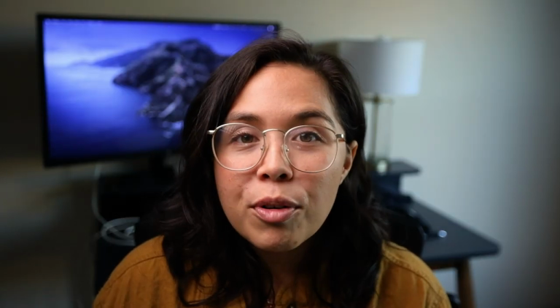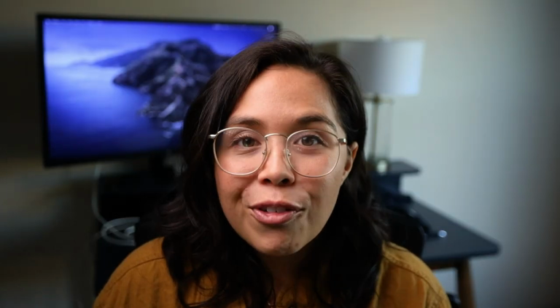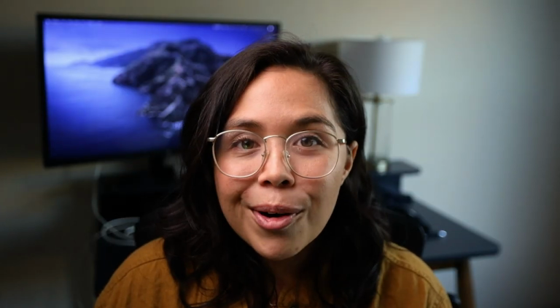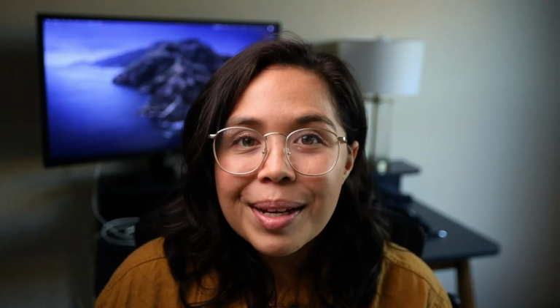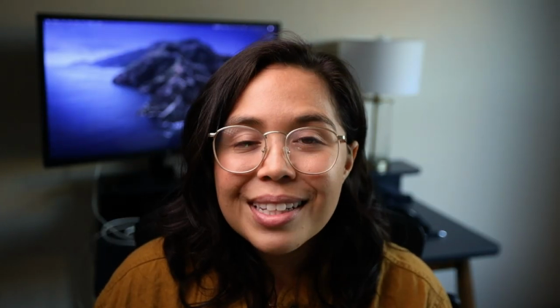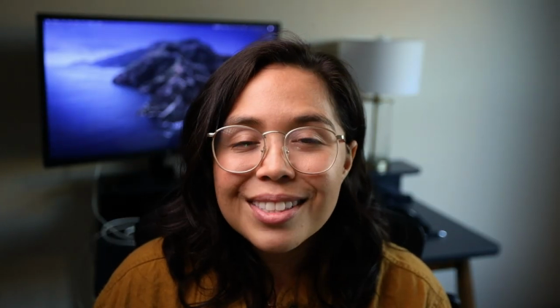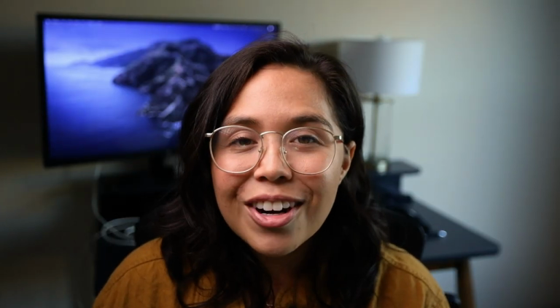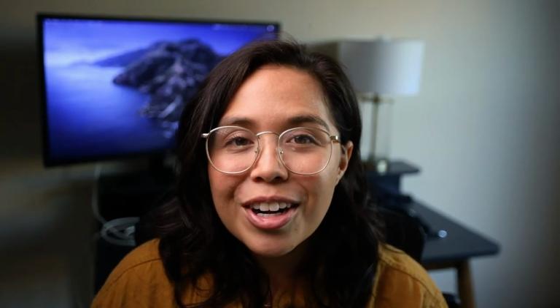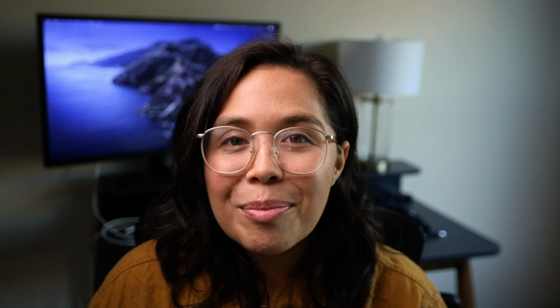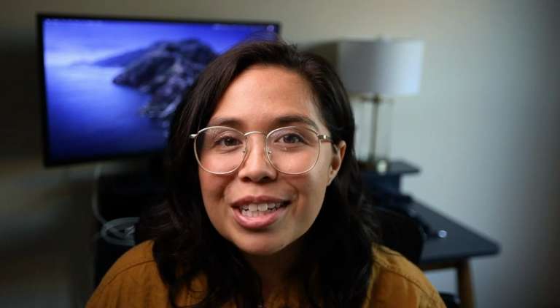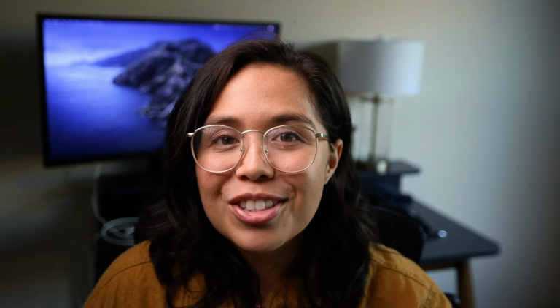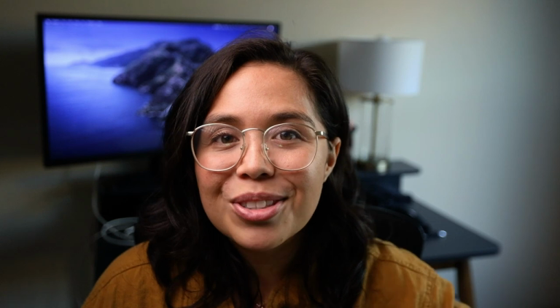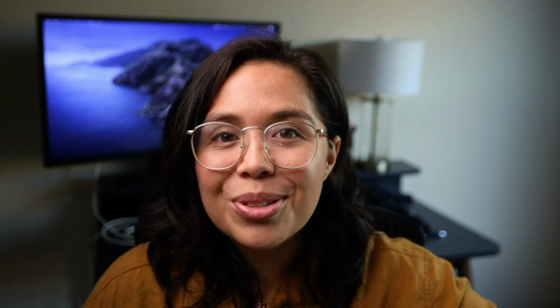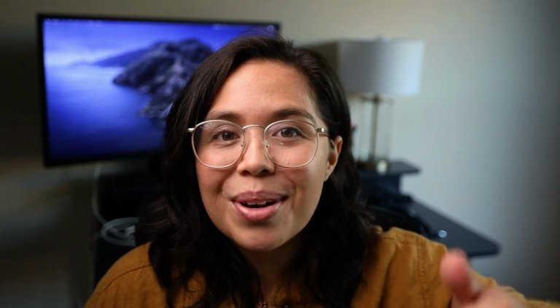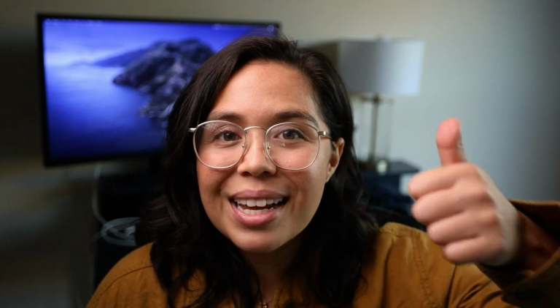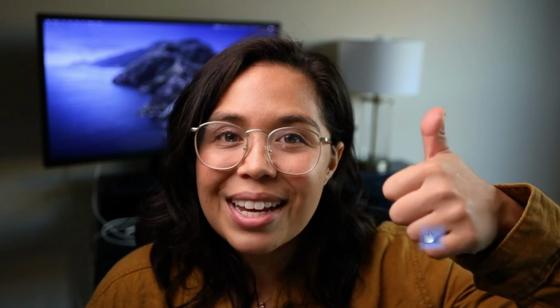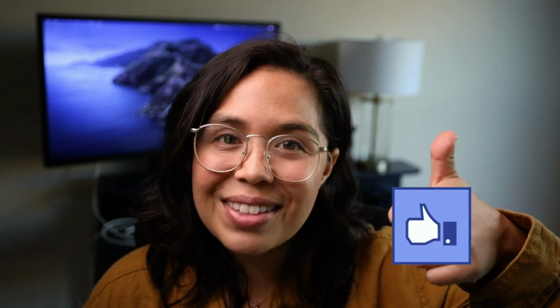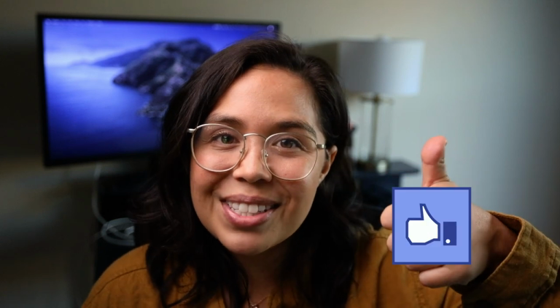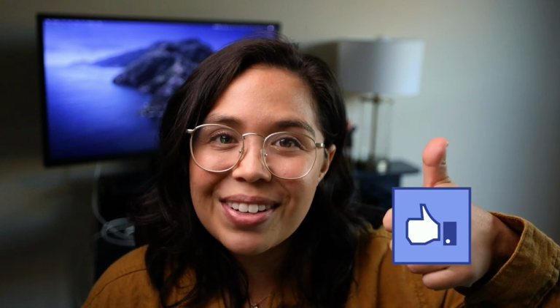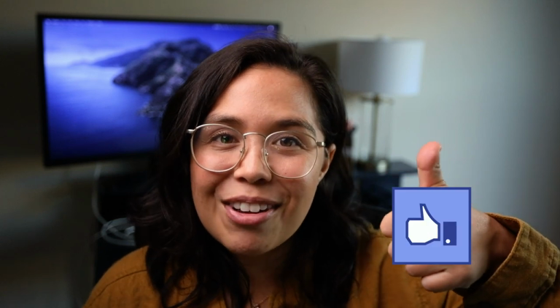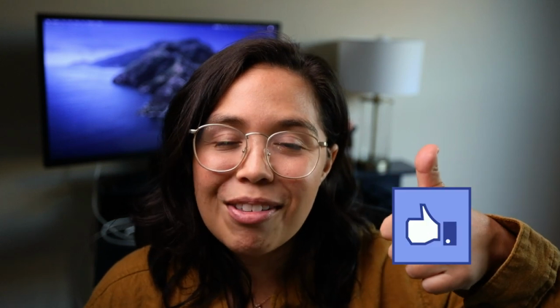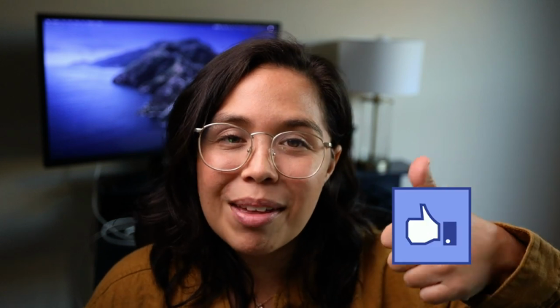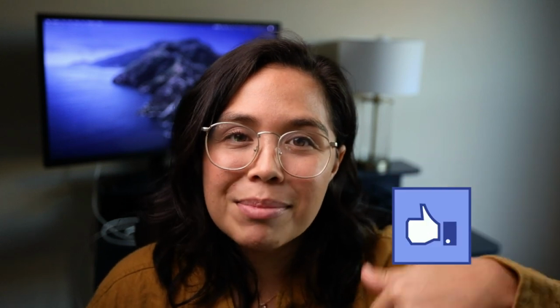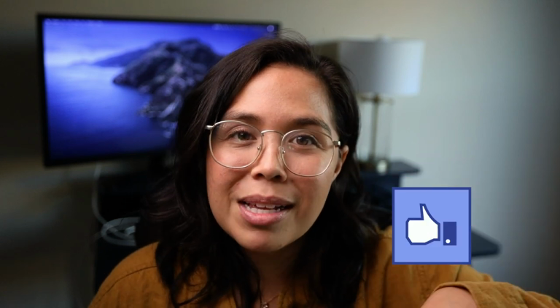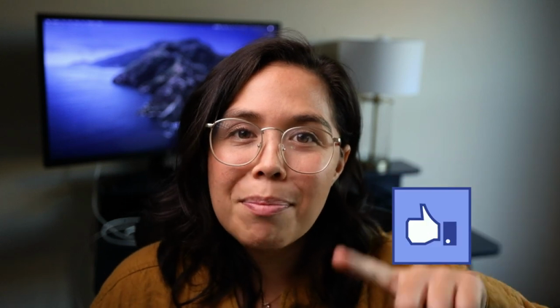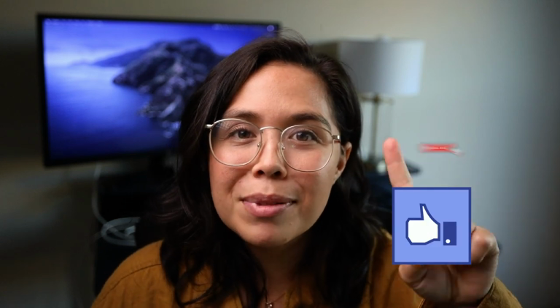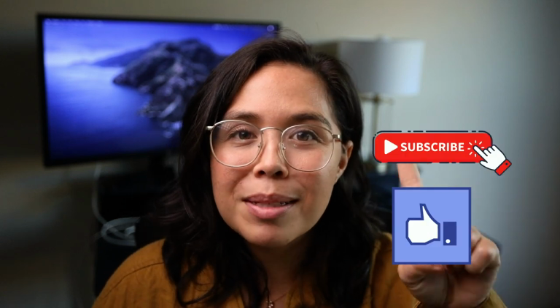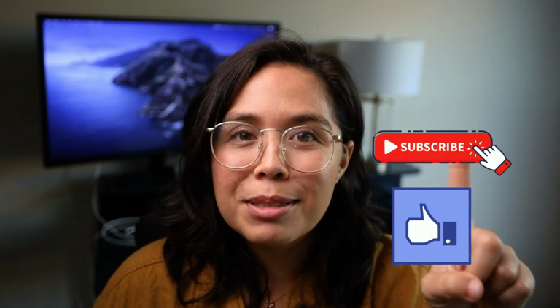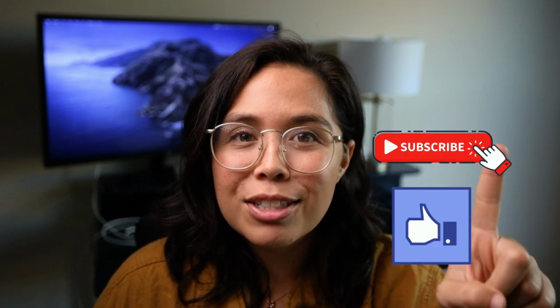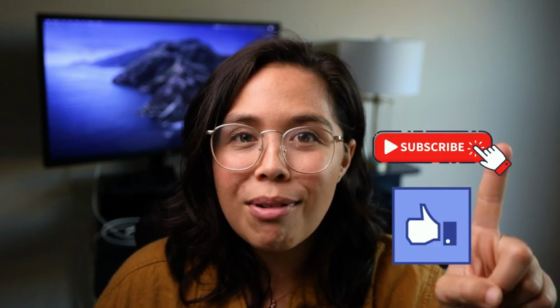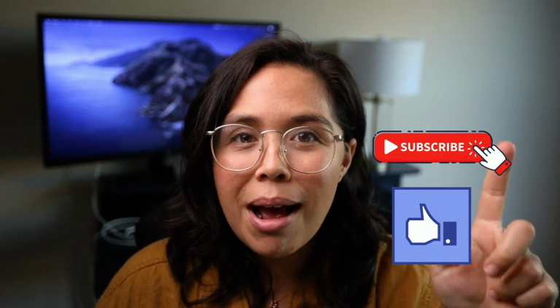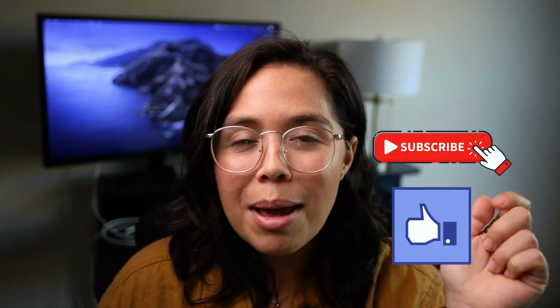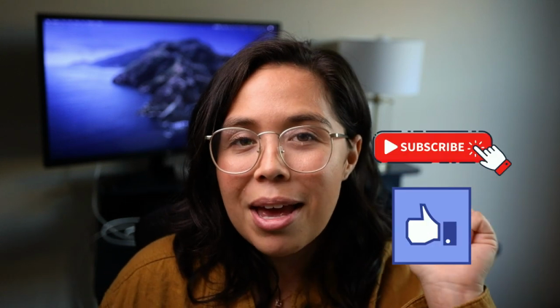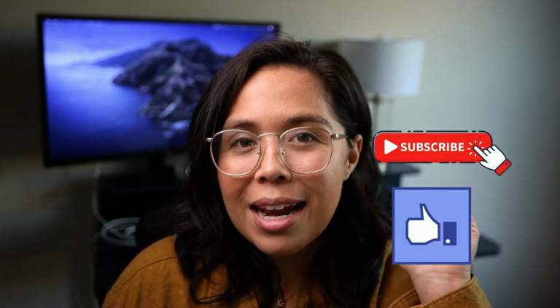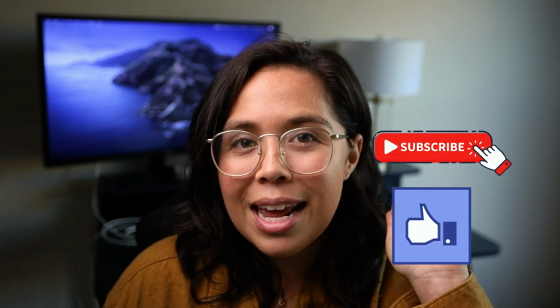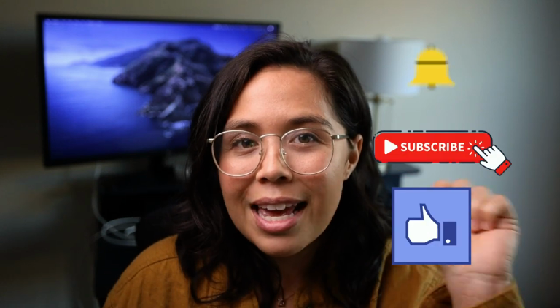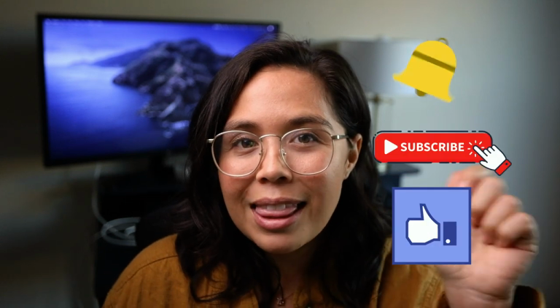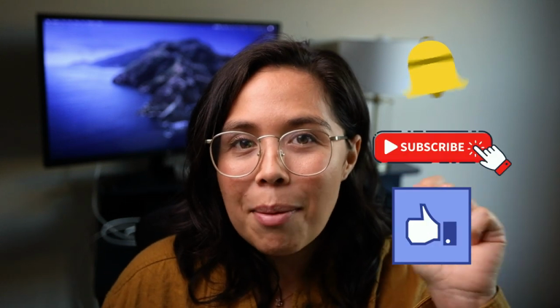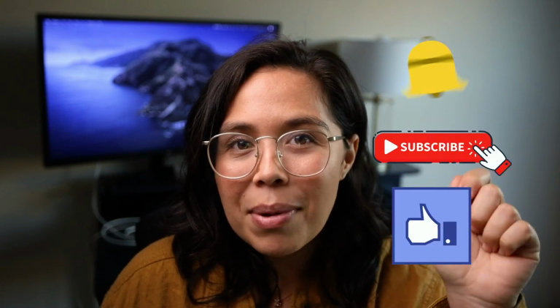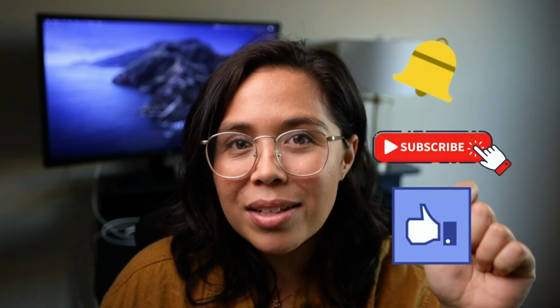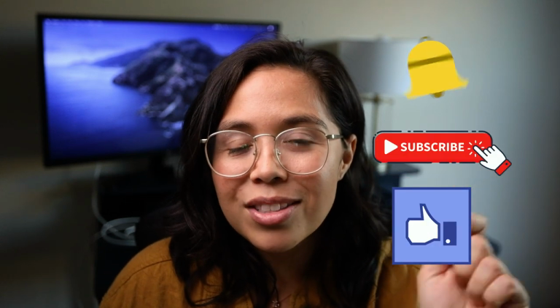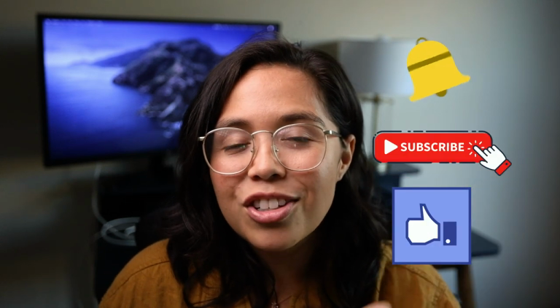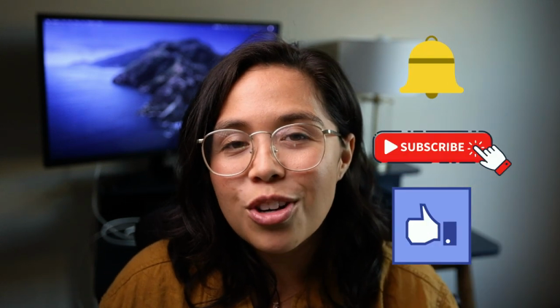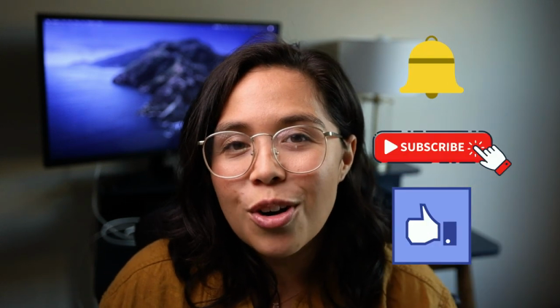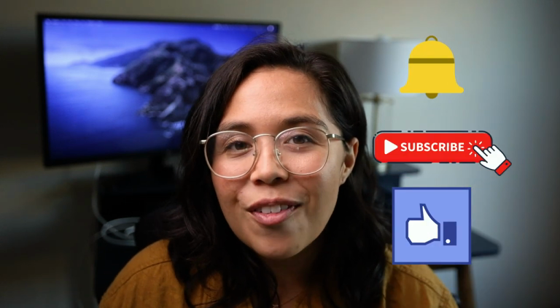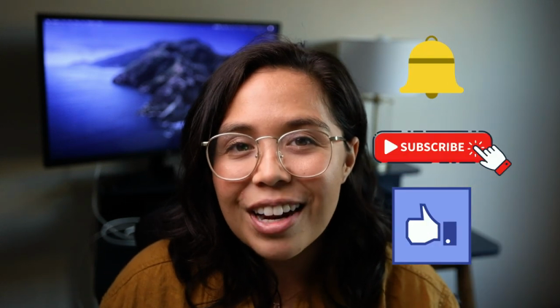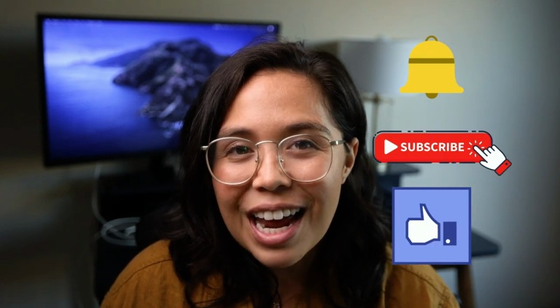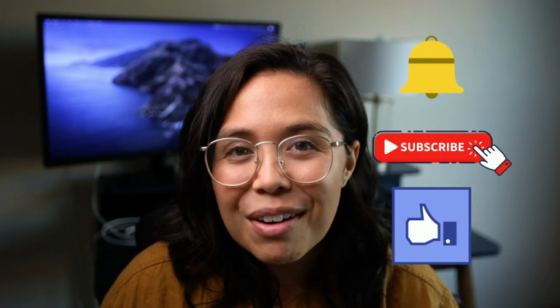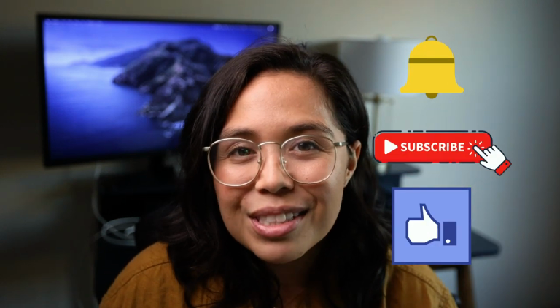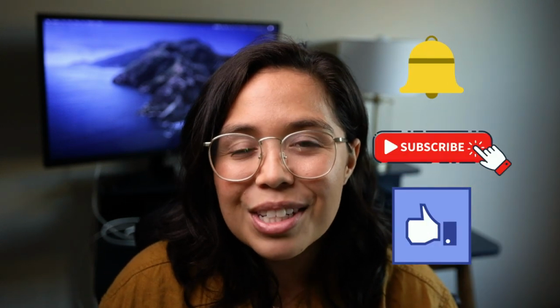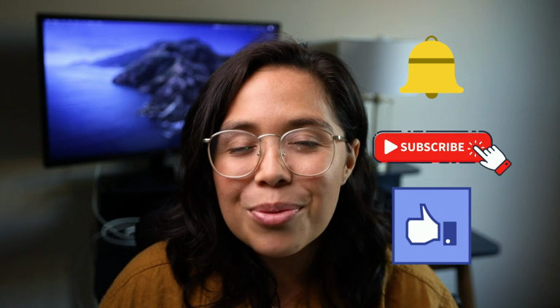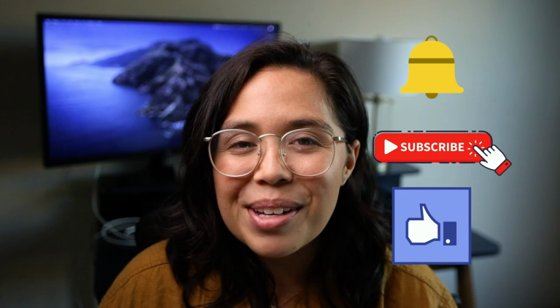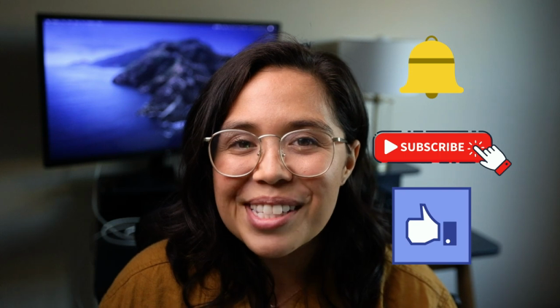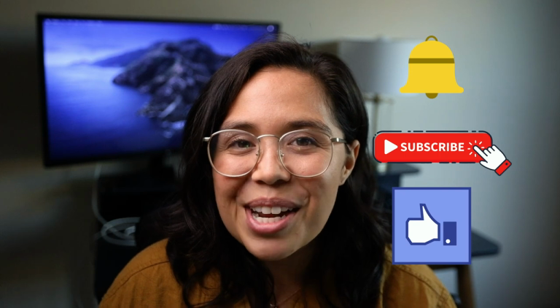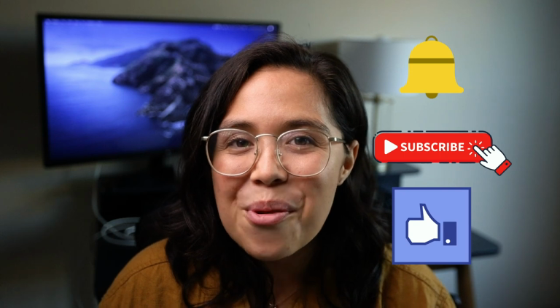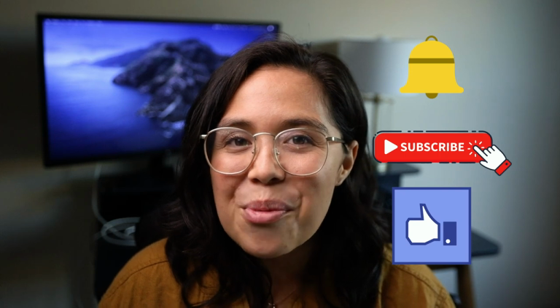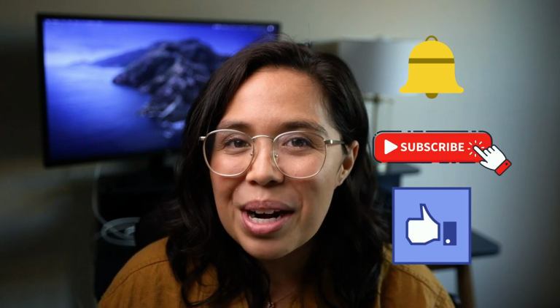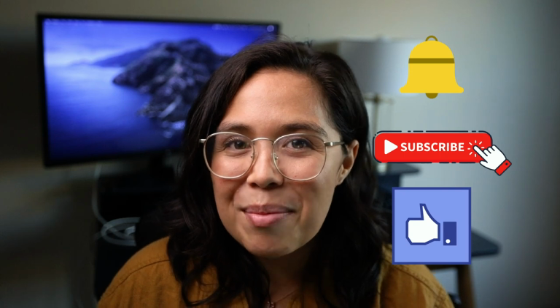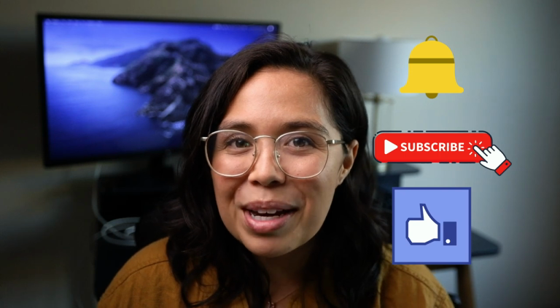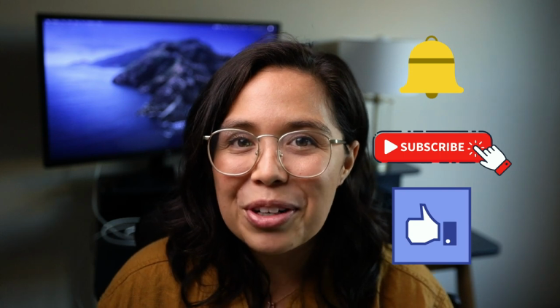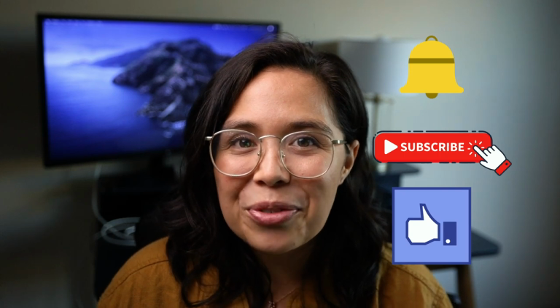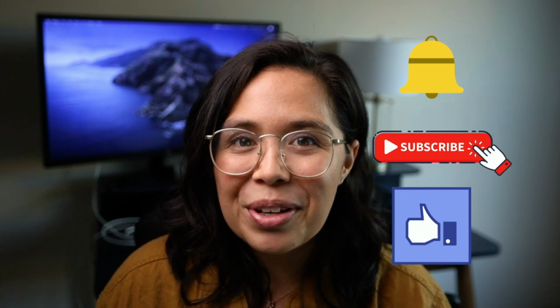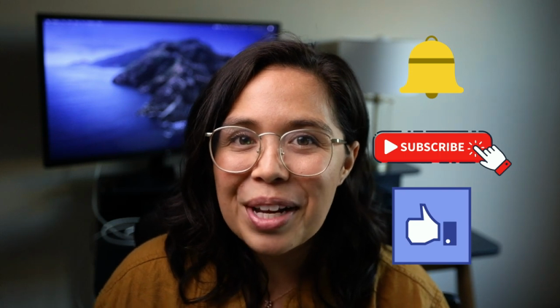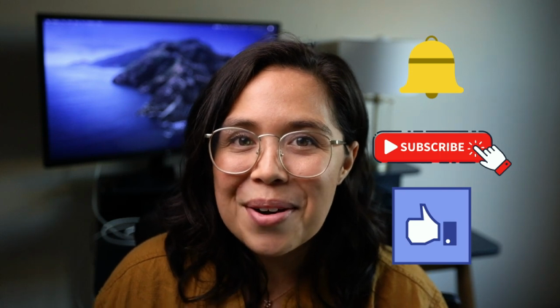Before we get started, make sure to give this video a thumbs up, subscribe, and hit that bell so you're notified every single Wednesday when I make a new video.